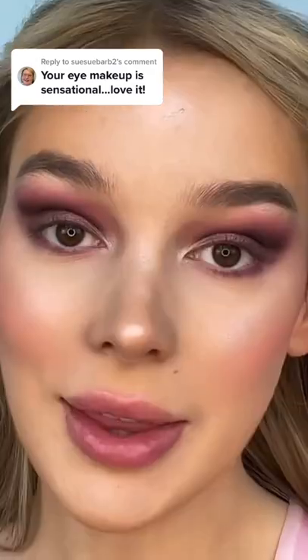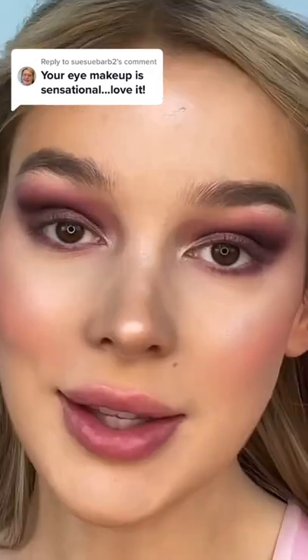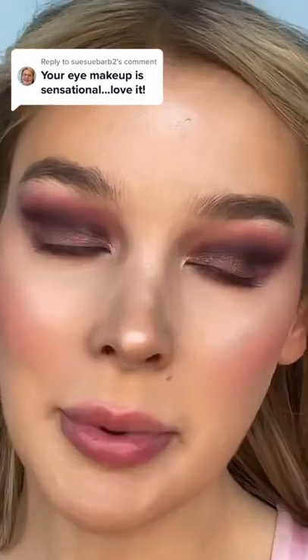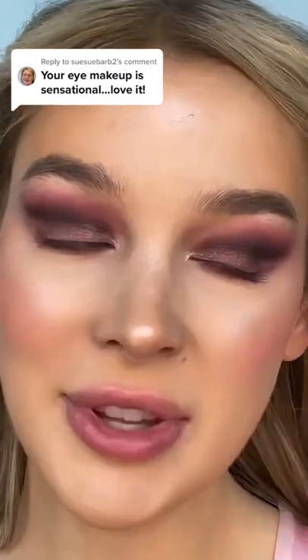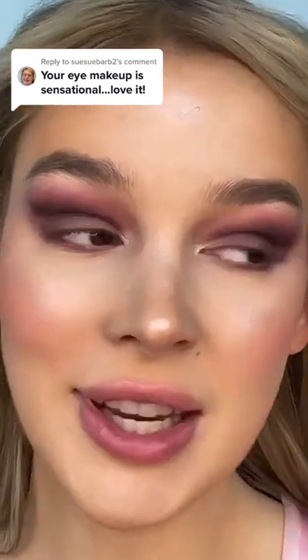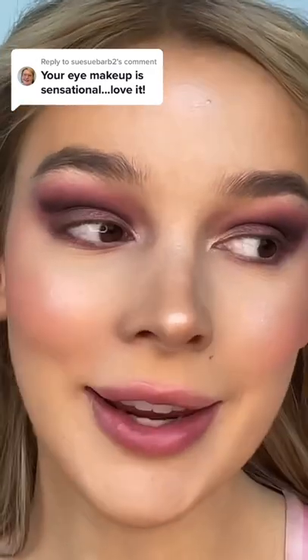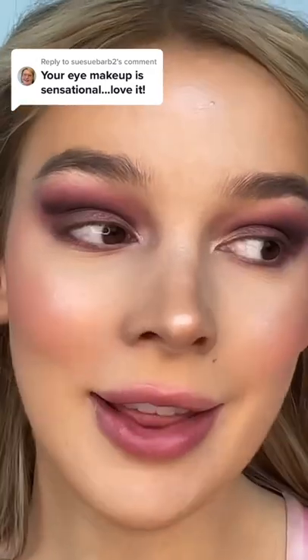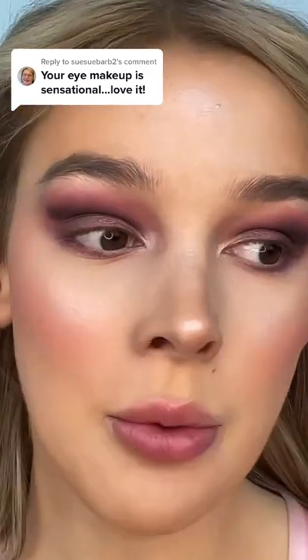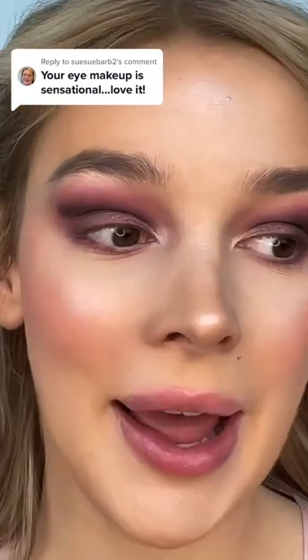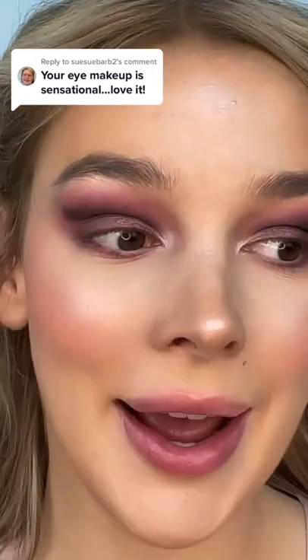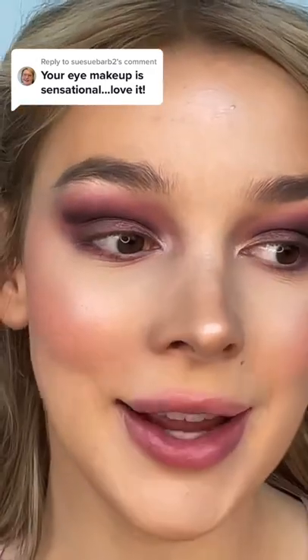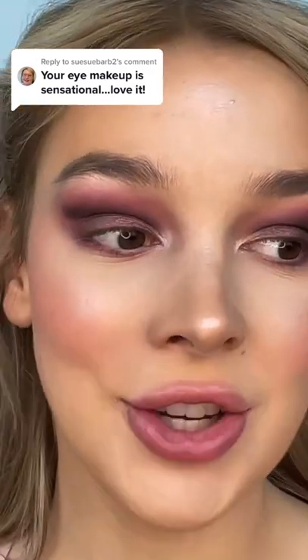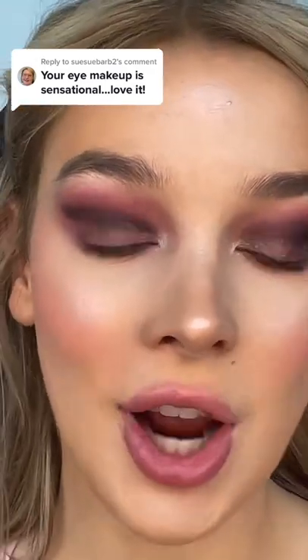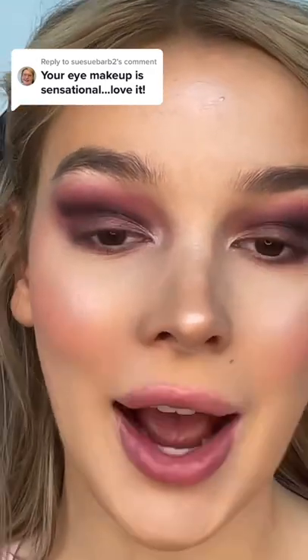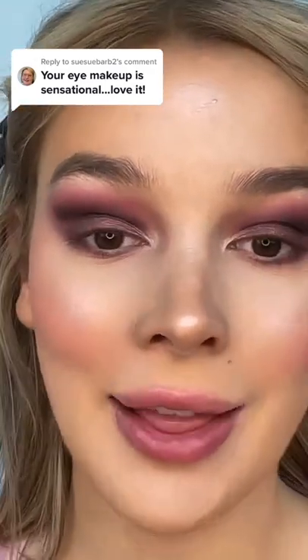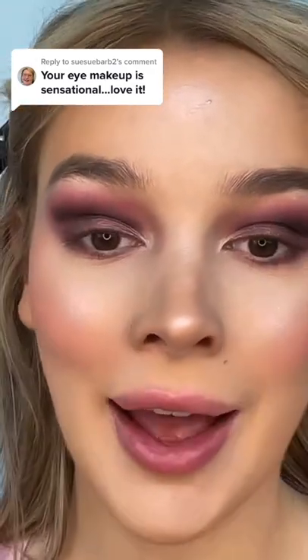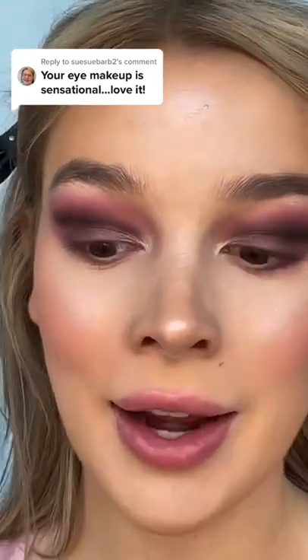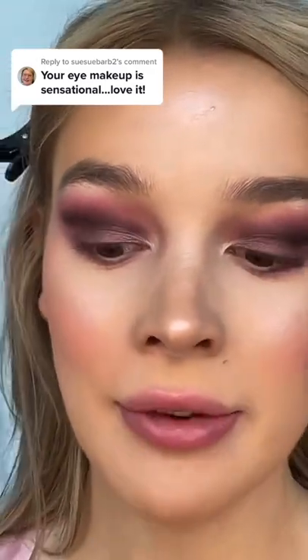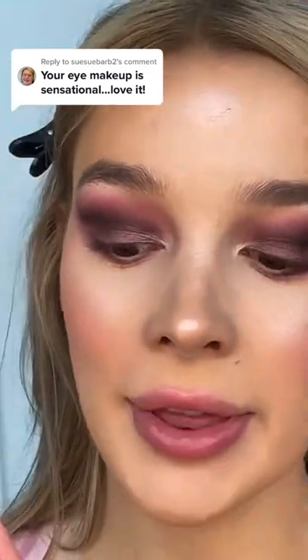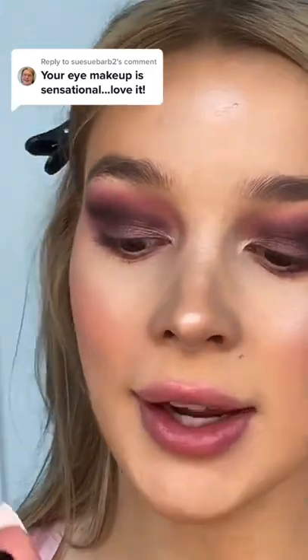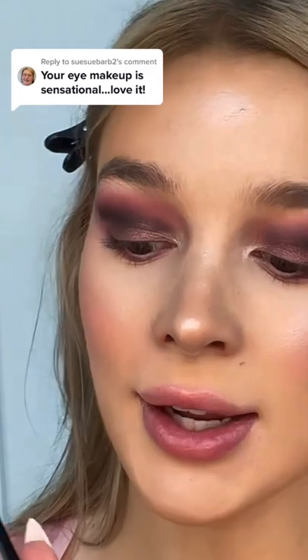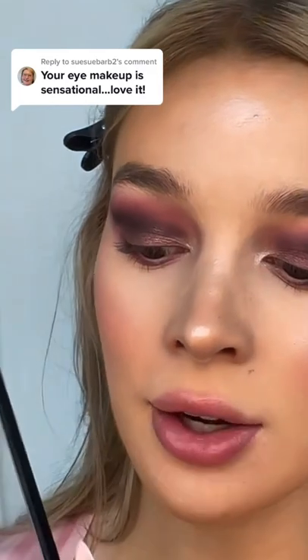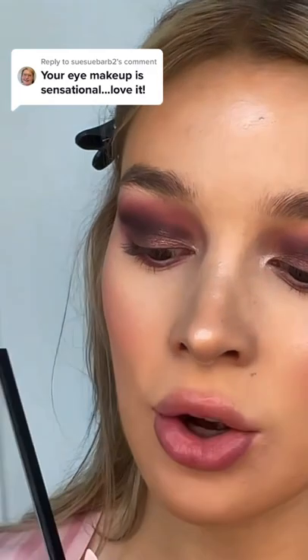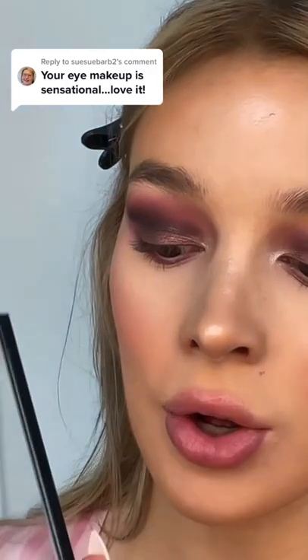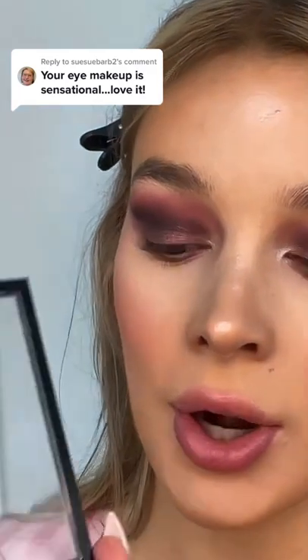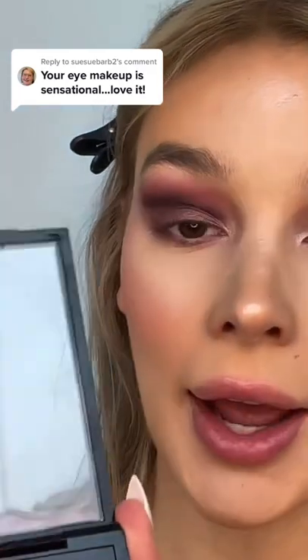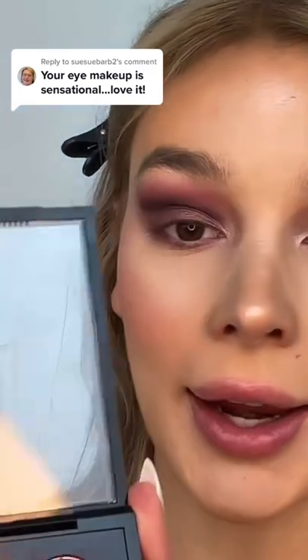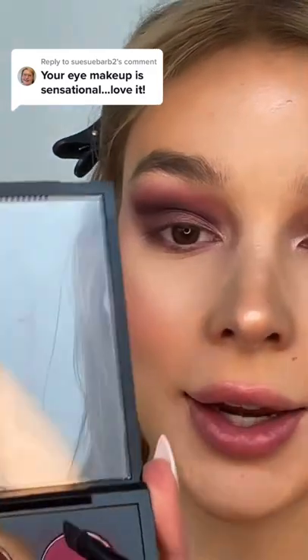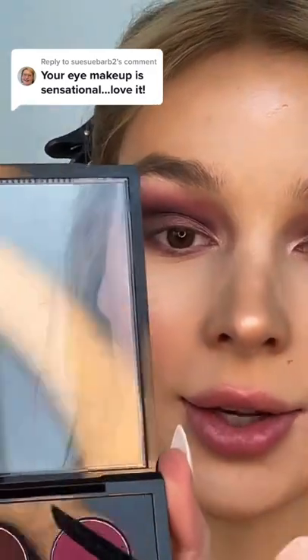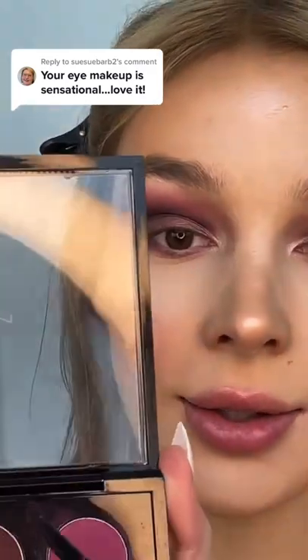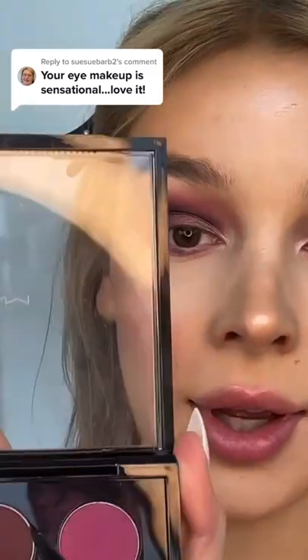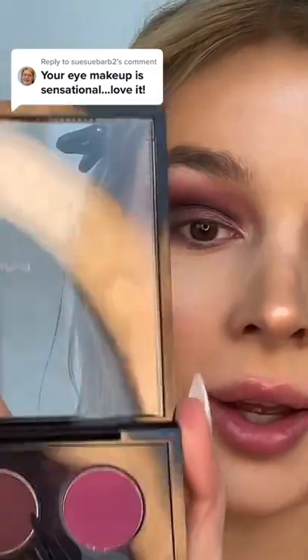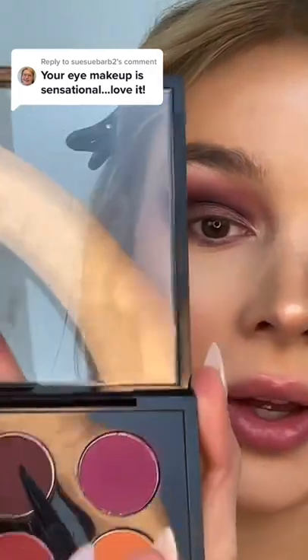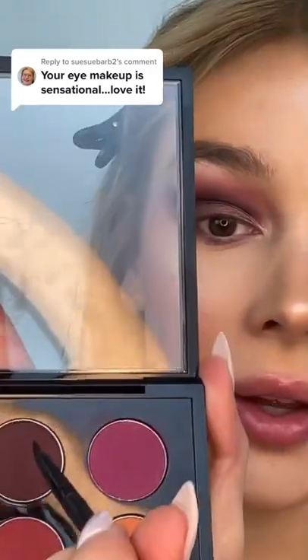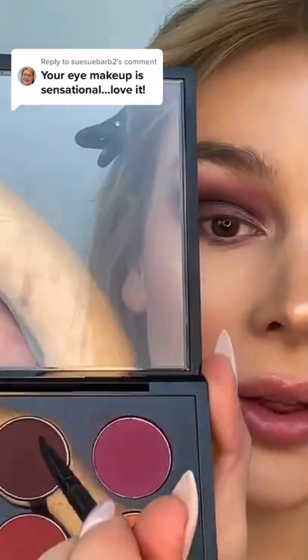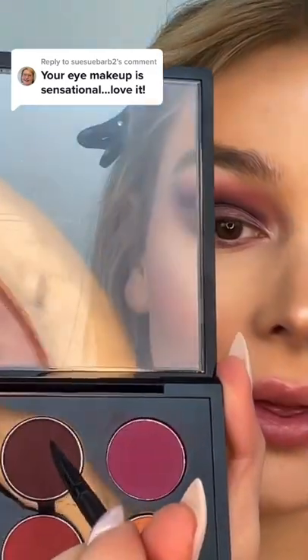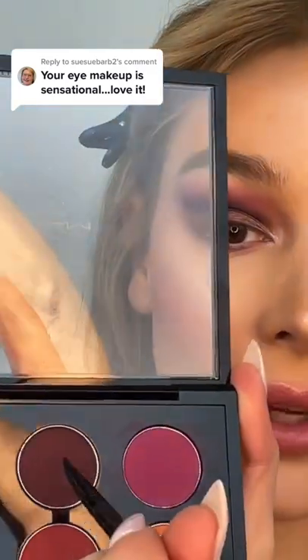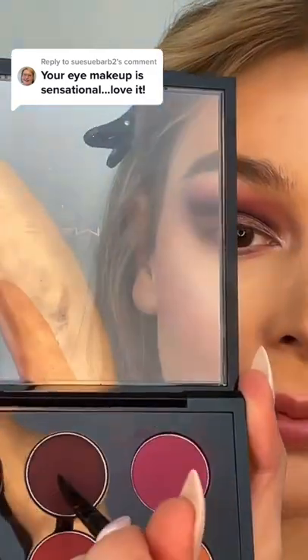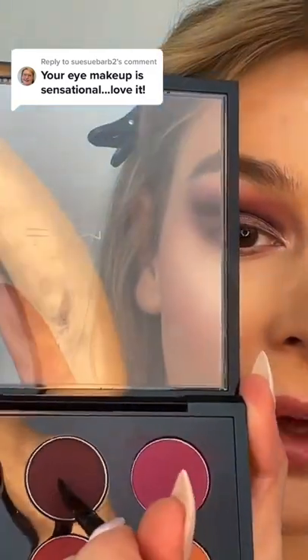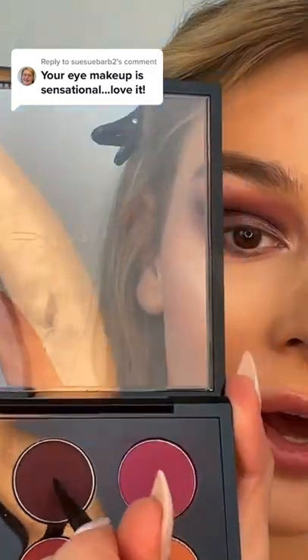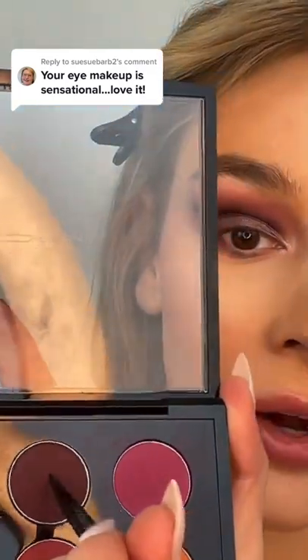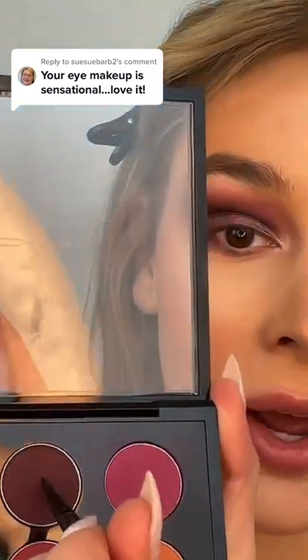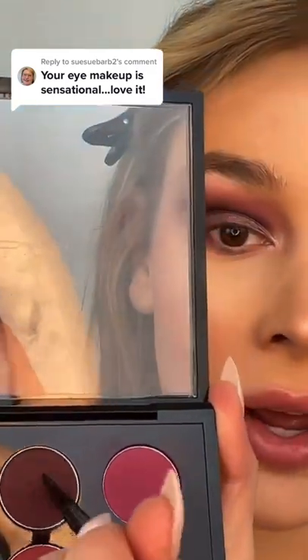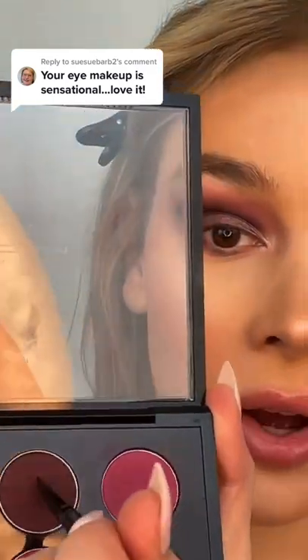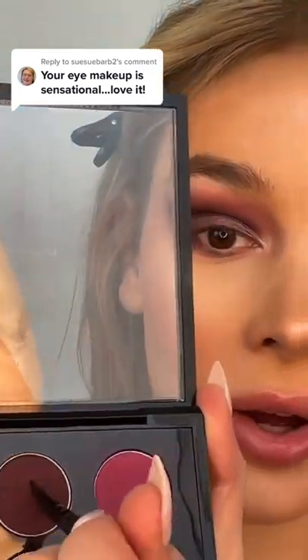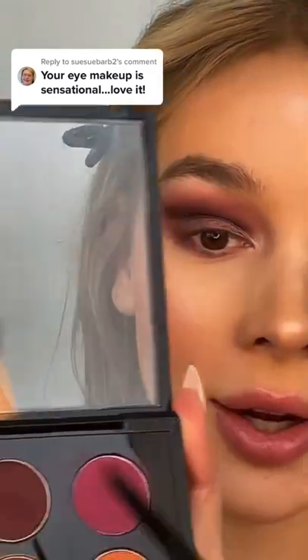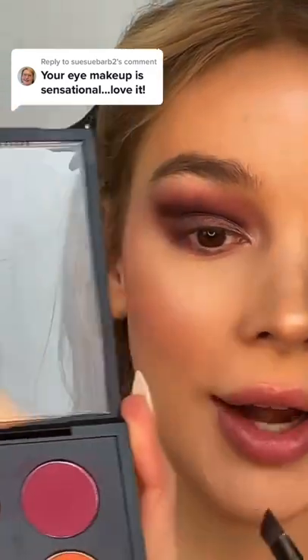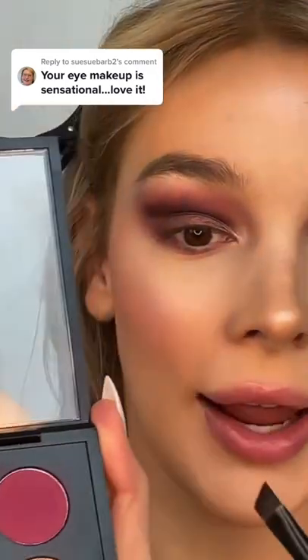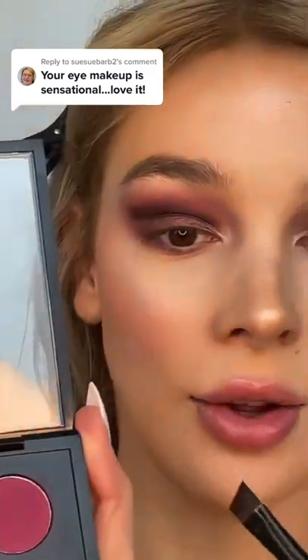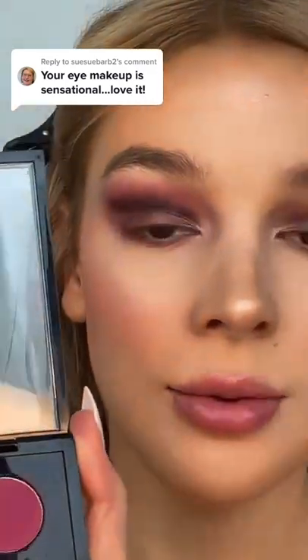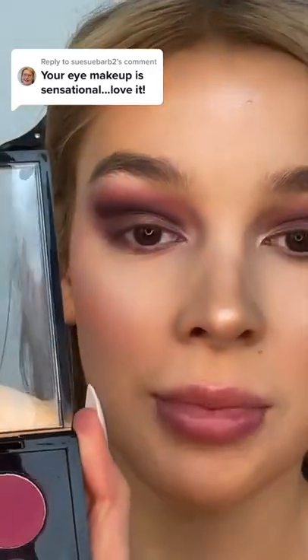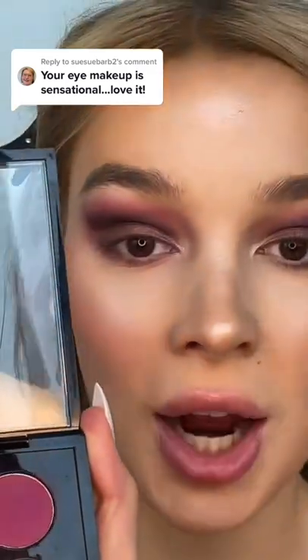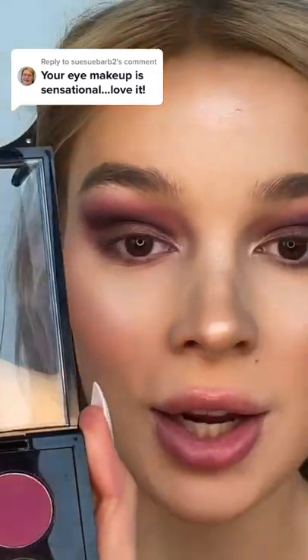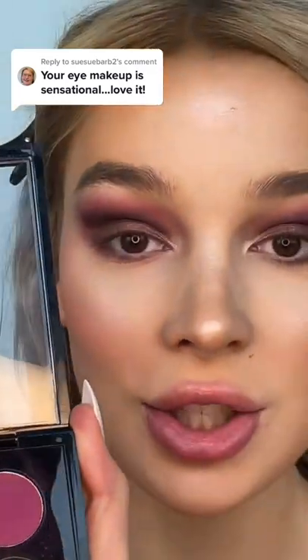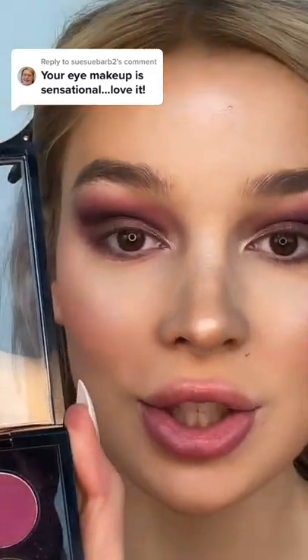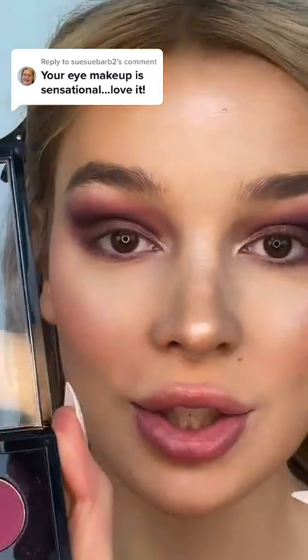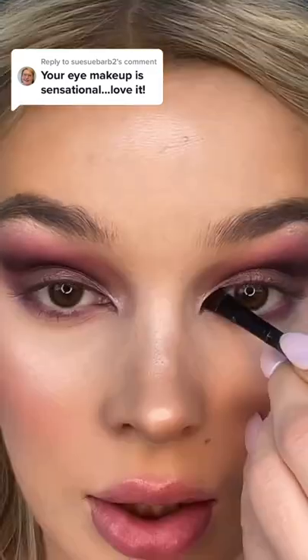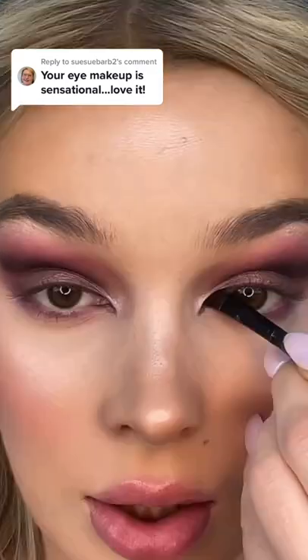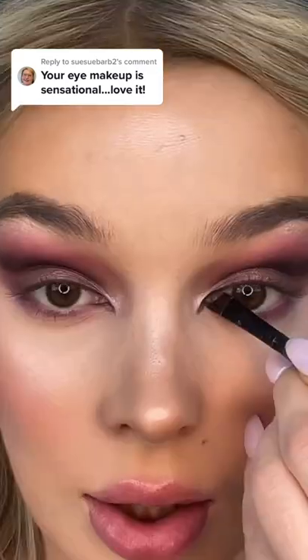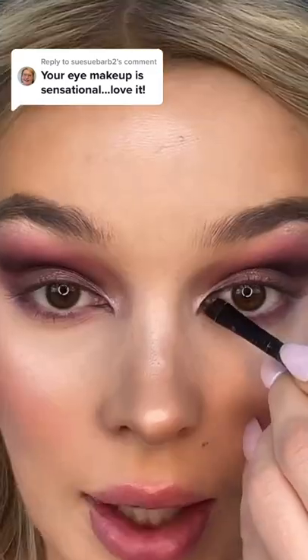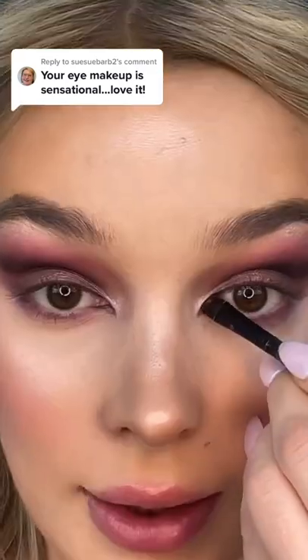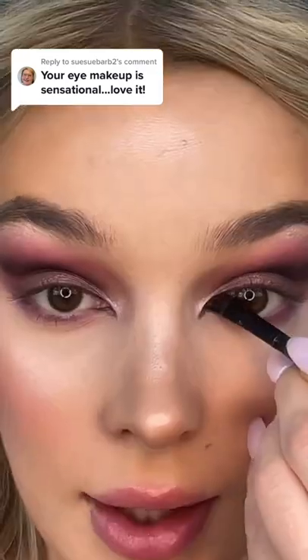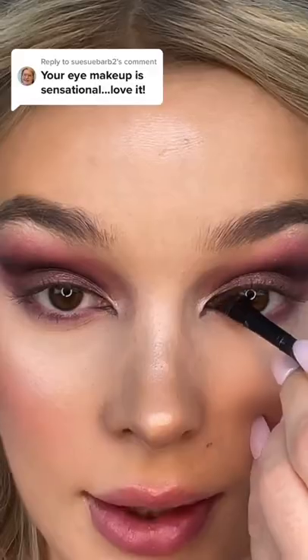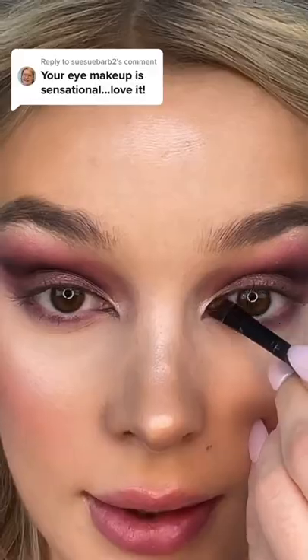There's a particular way I do eyeliner. For the inner corner, I use this powder on an angled brush like this.